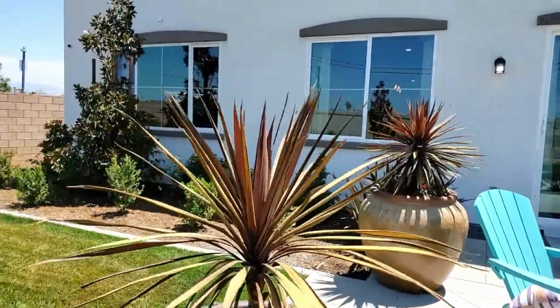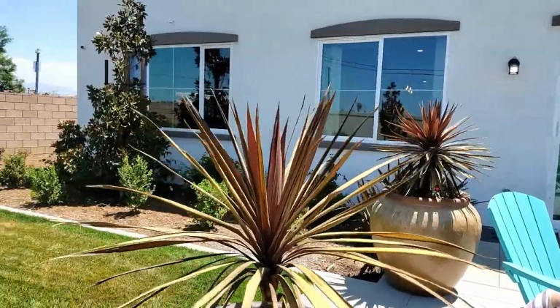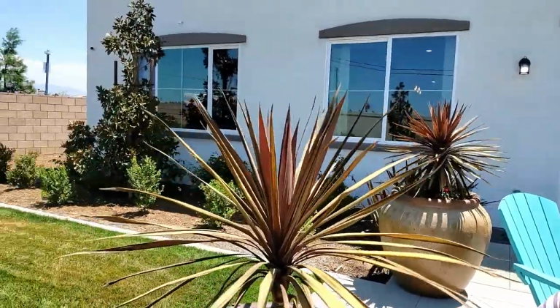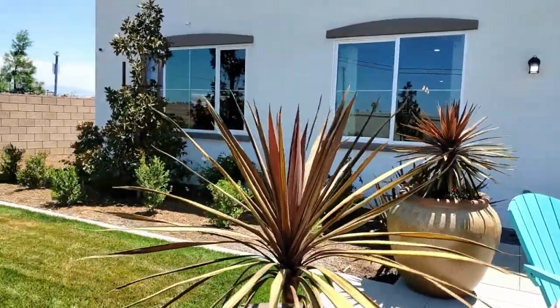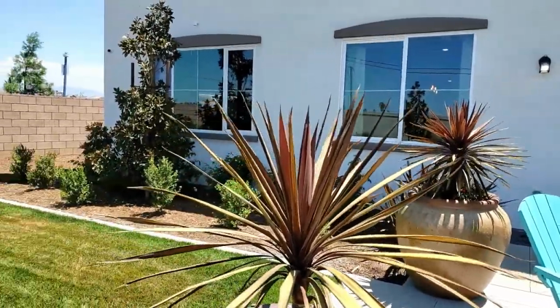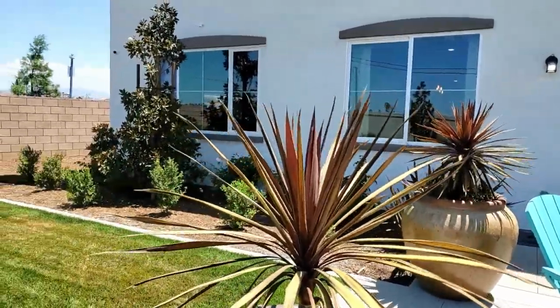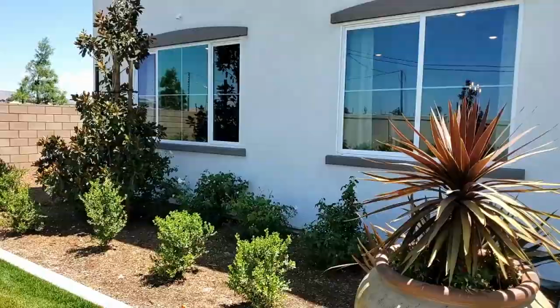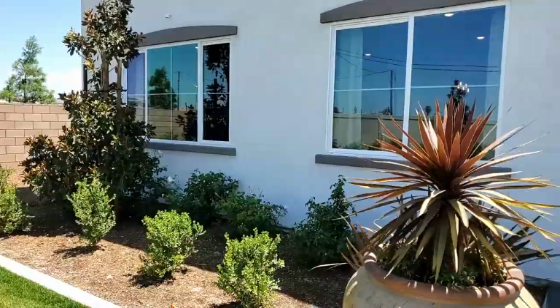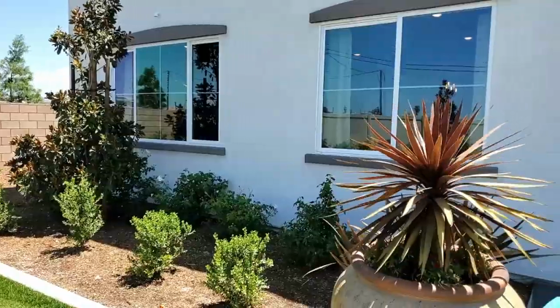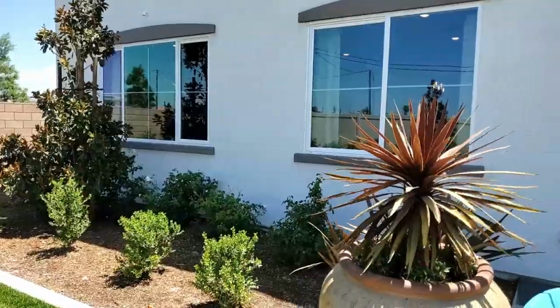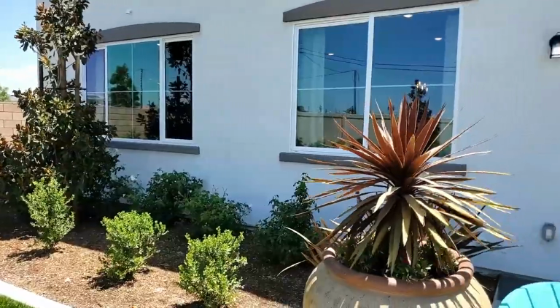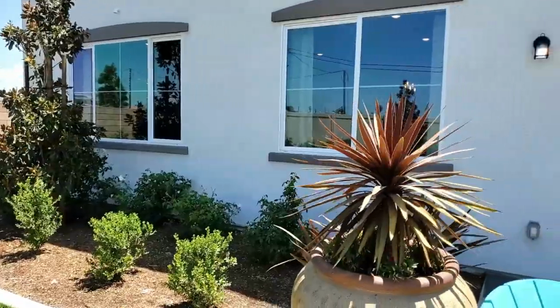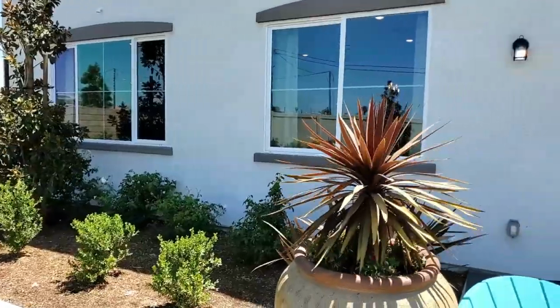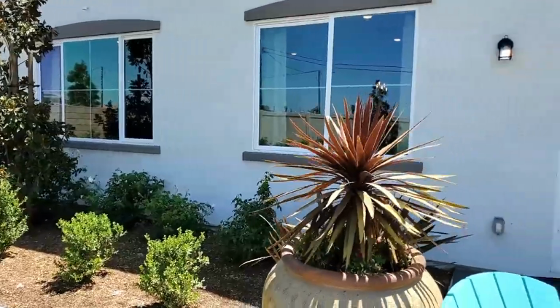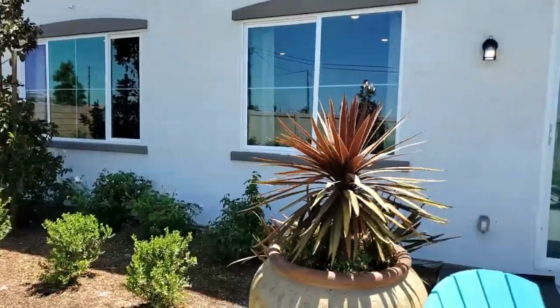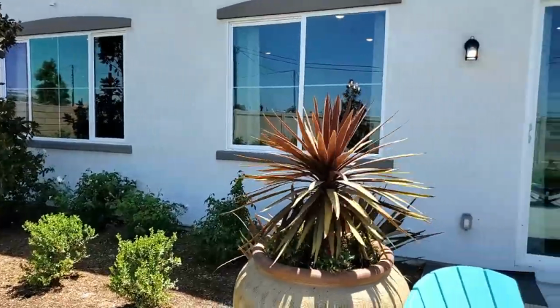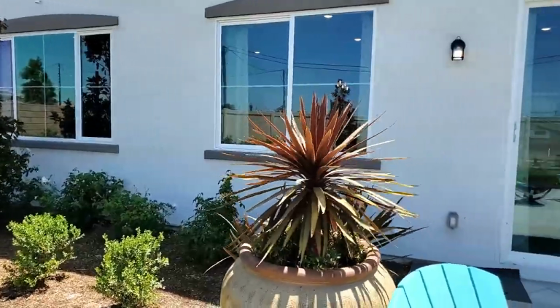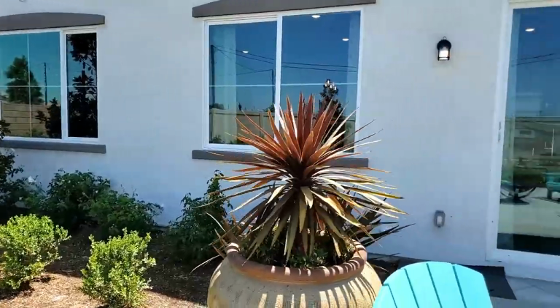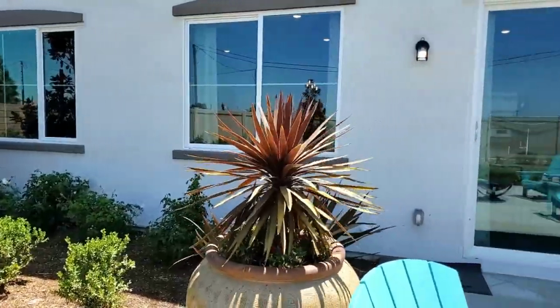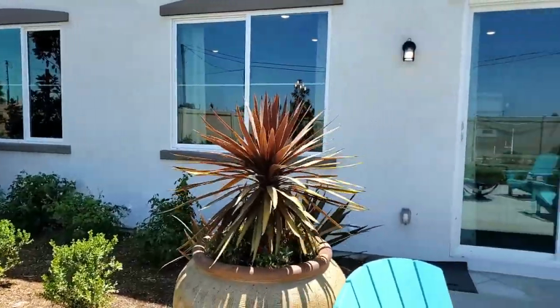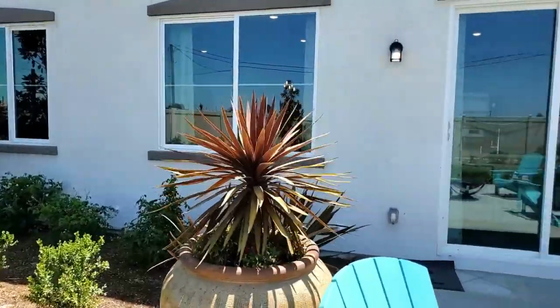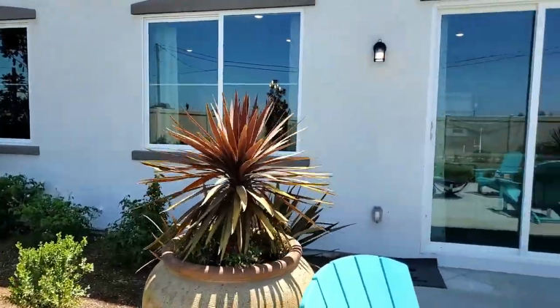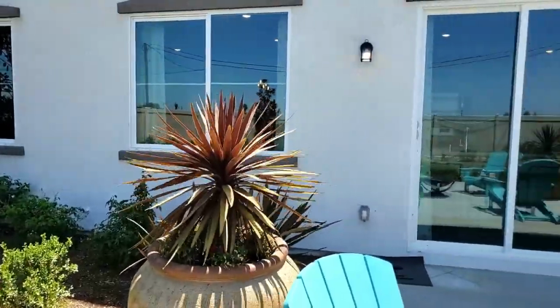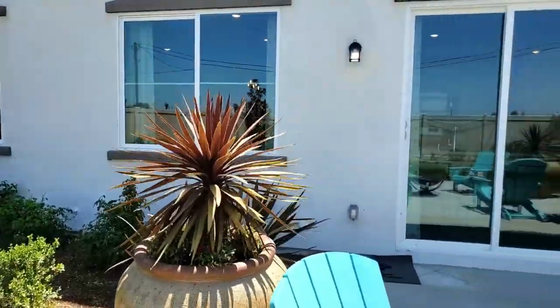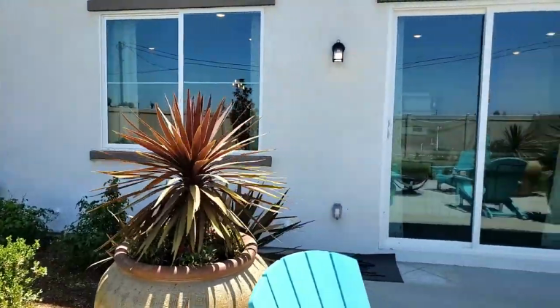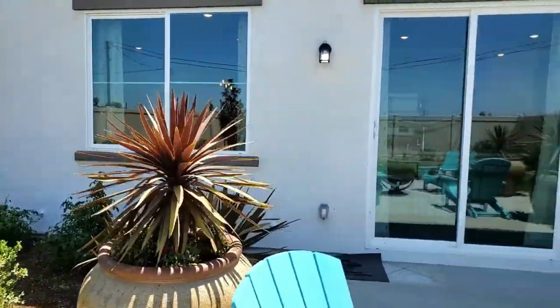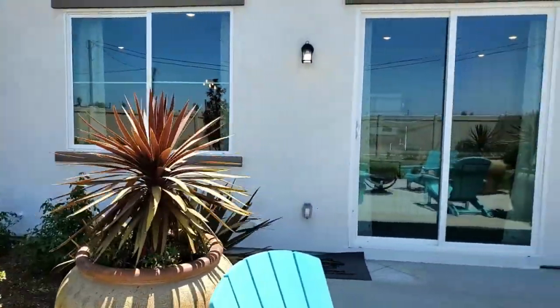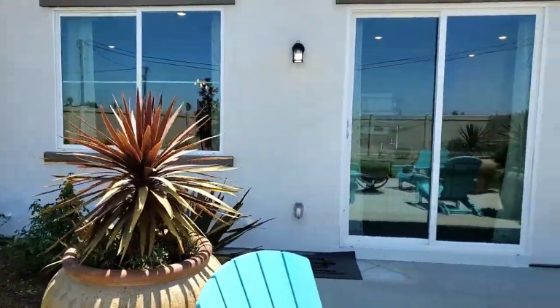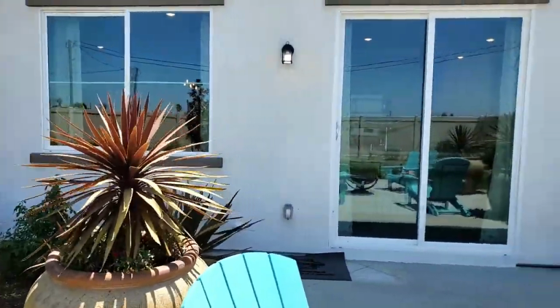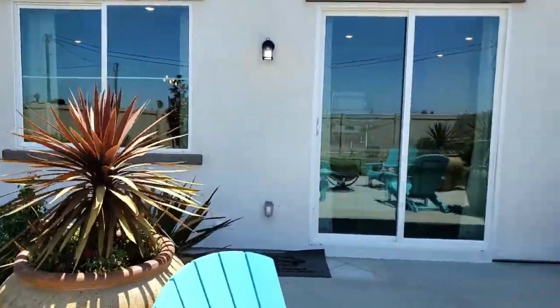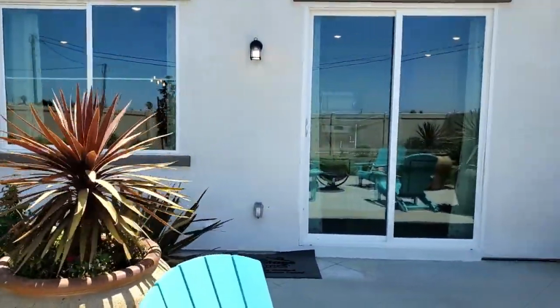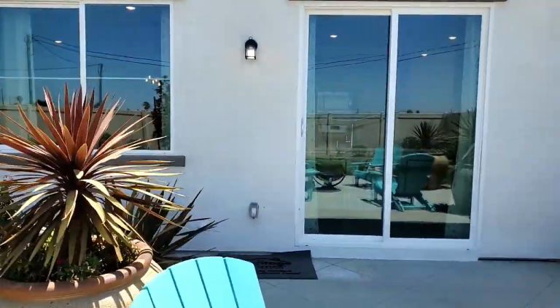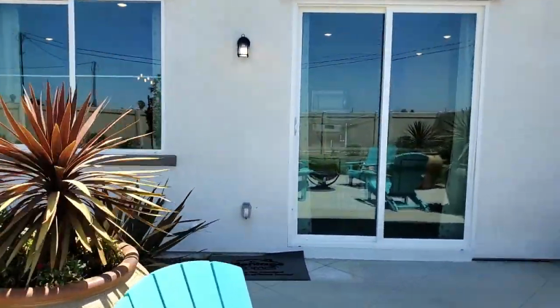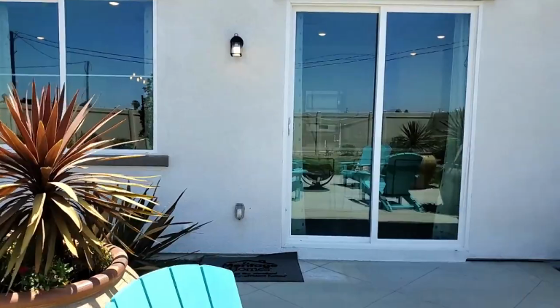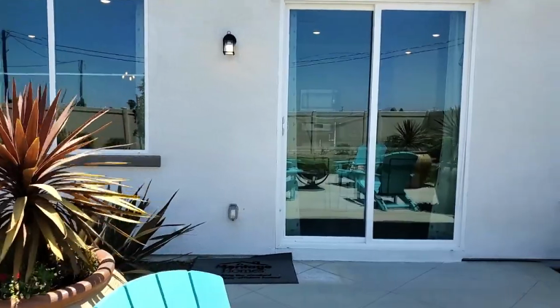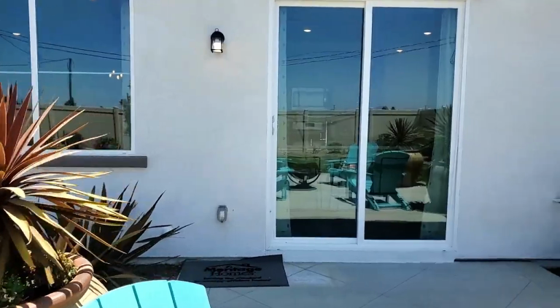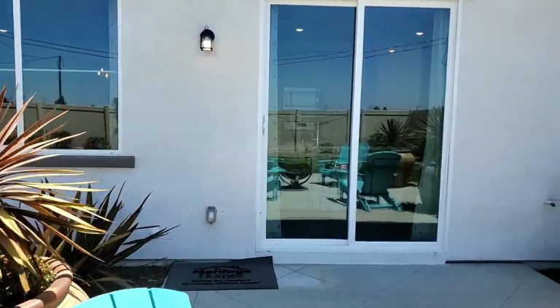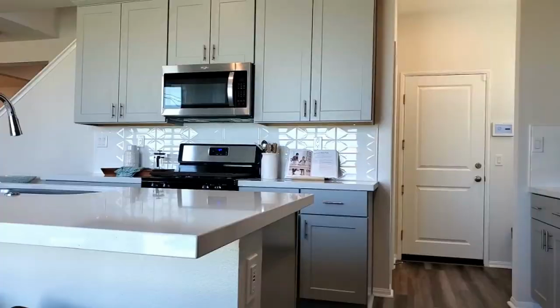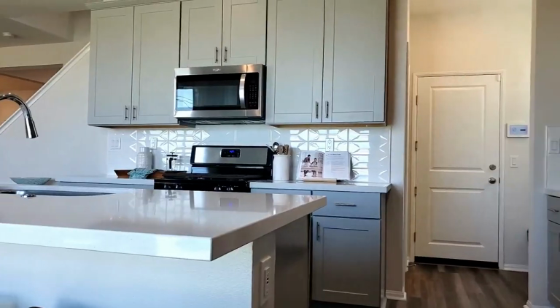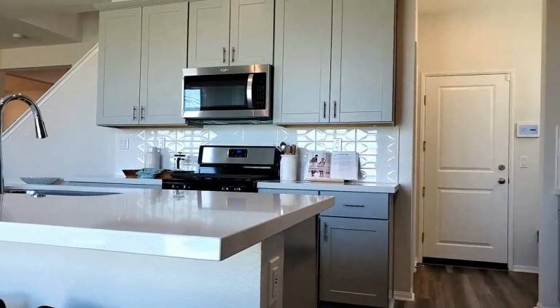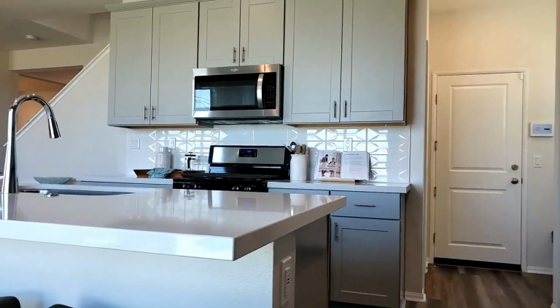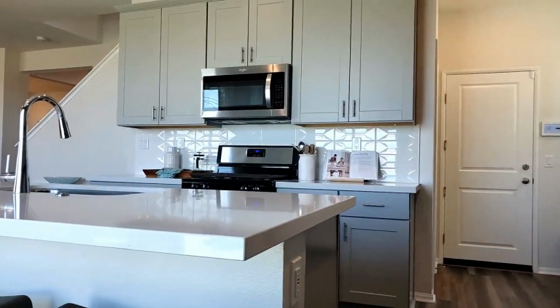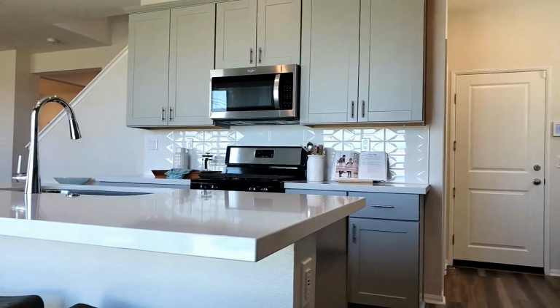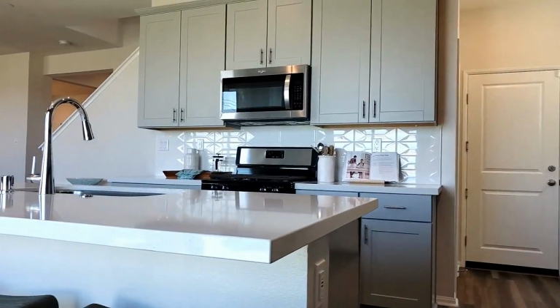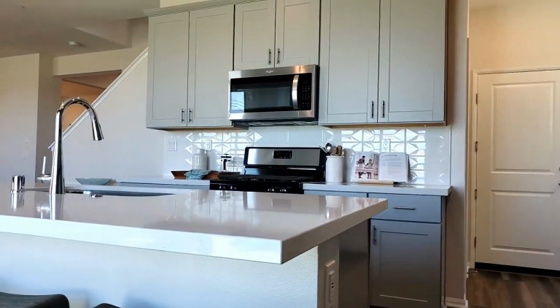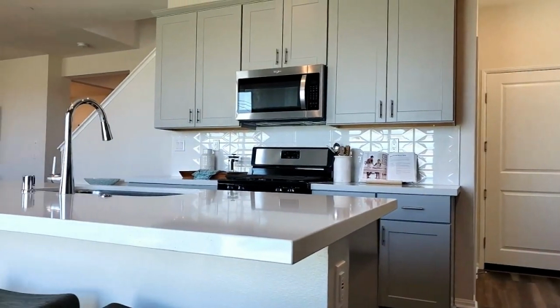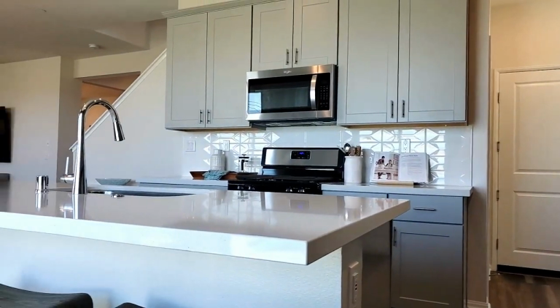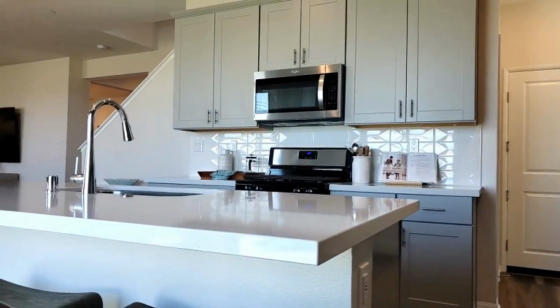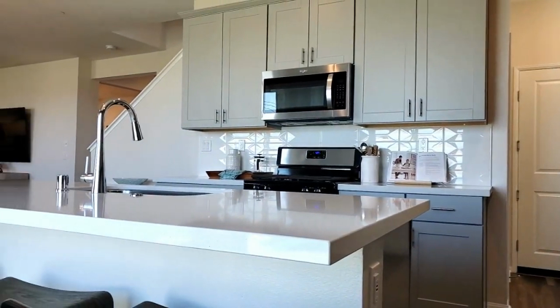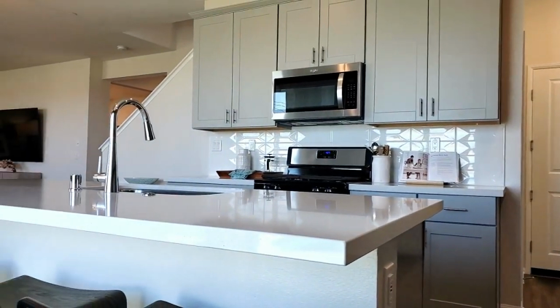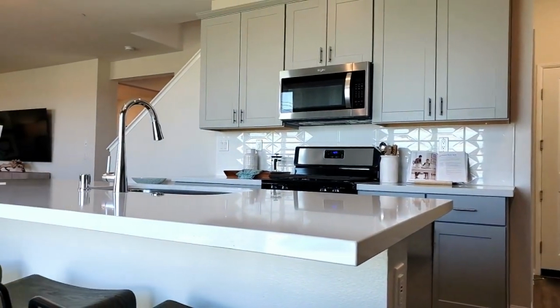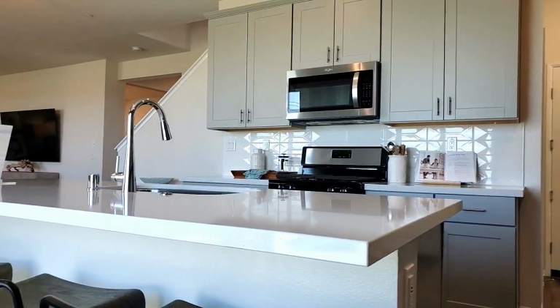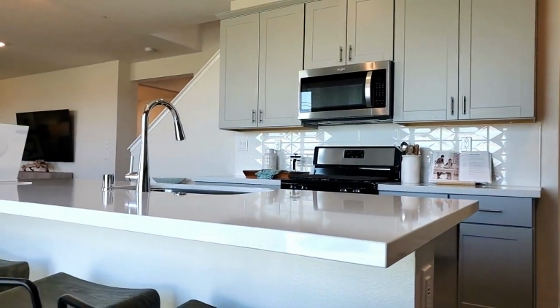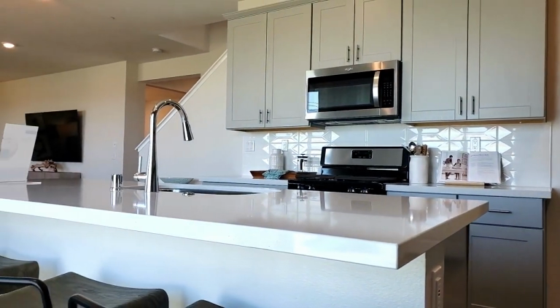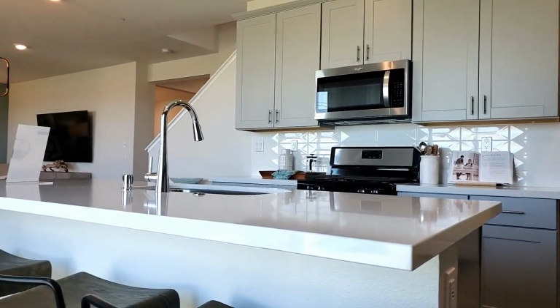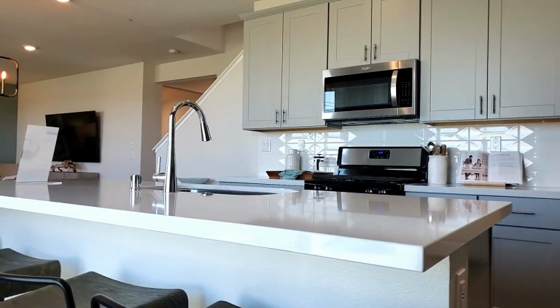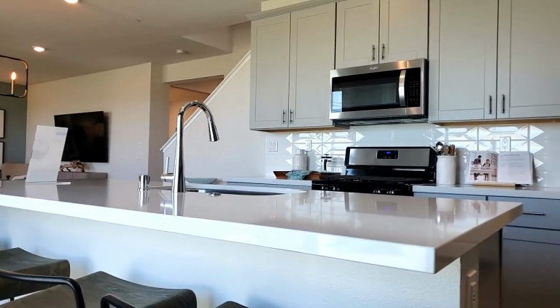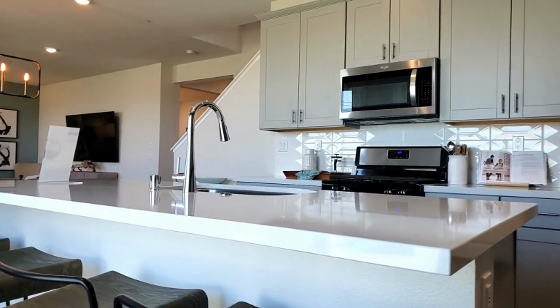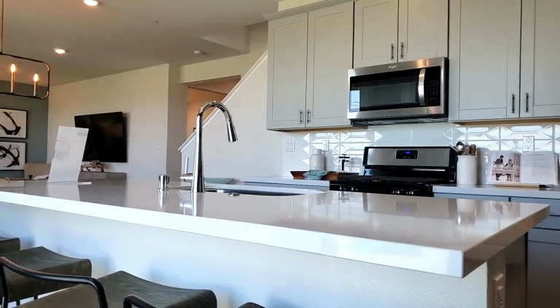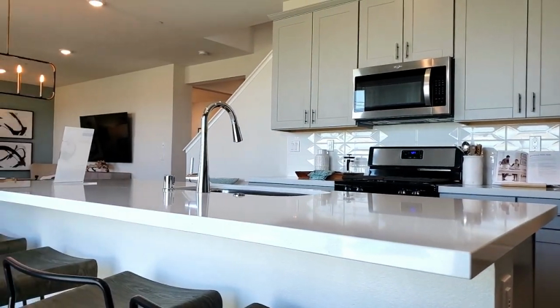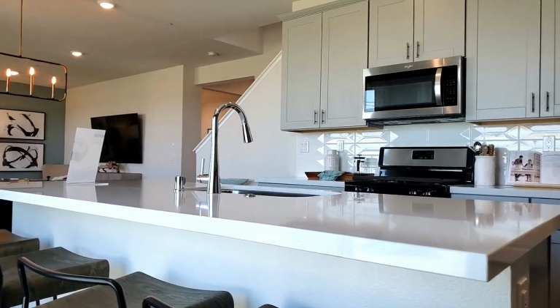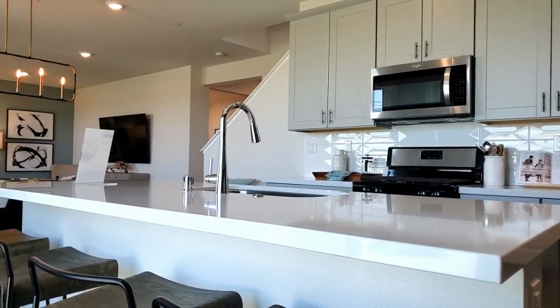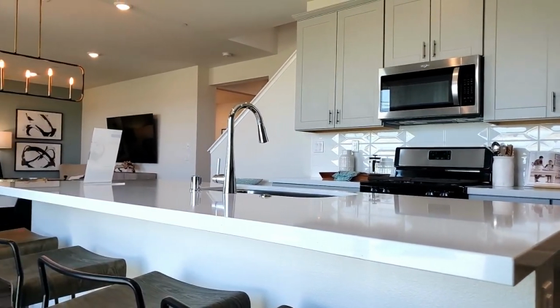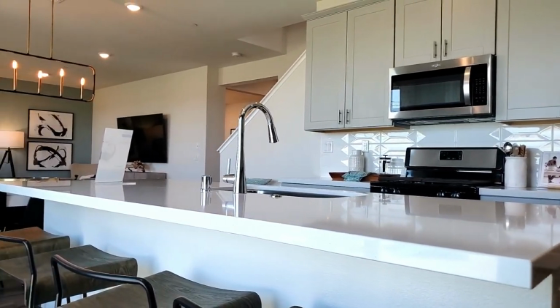If you have a friend who loves model house tours, please share this video with them. And if you want to search for new homes like this, I'll put a link in the description below.